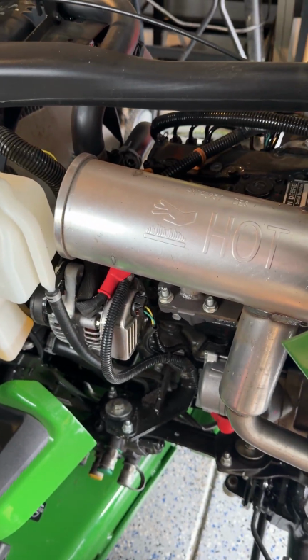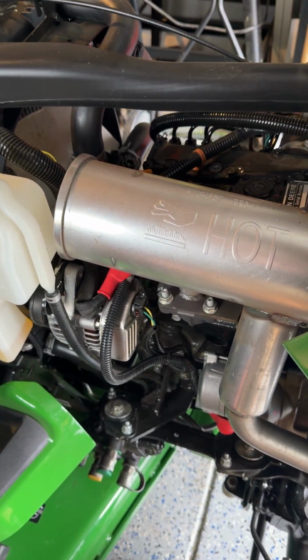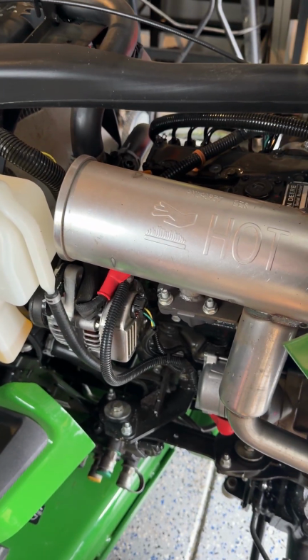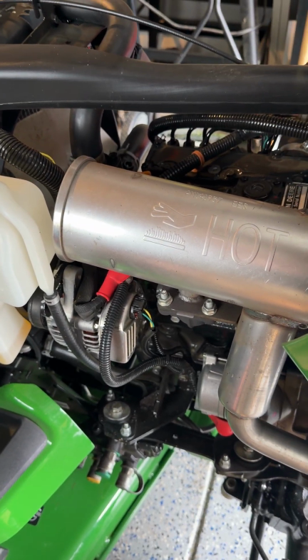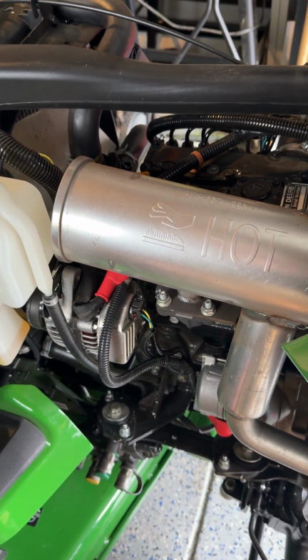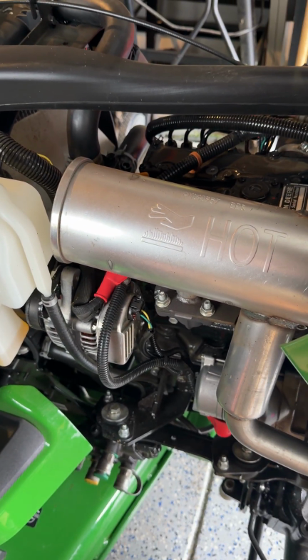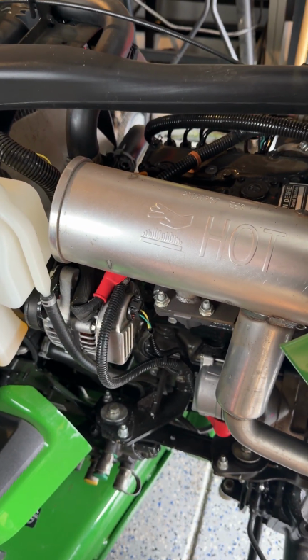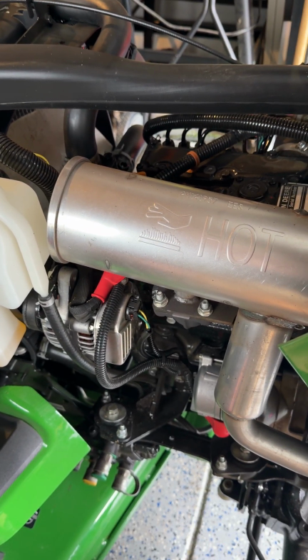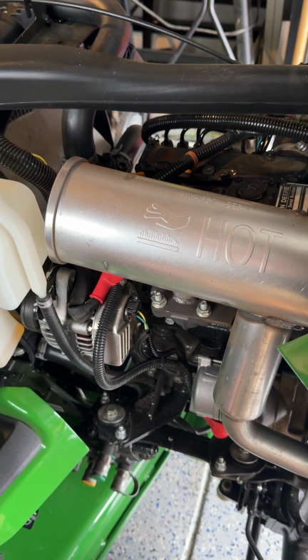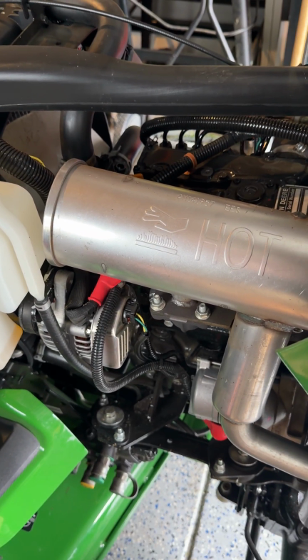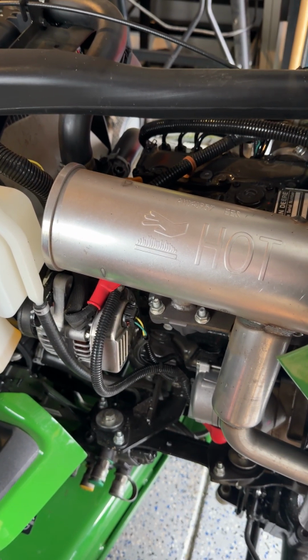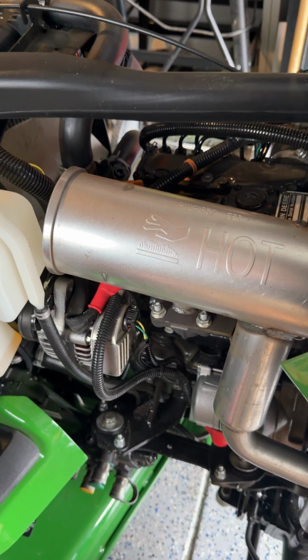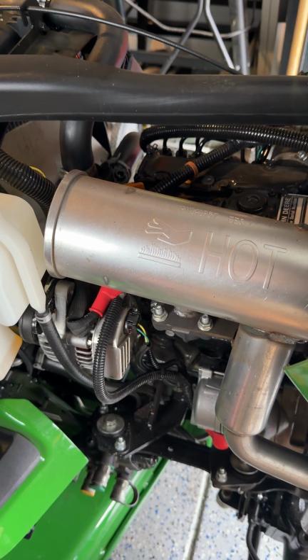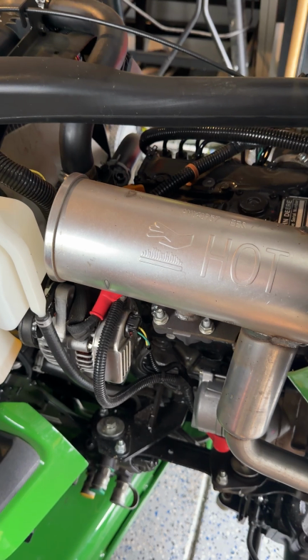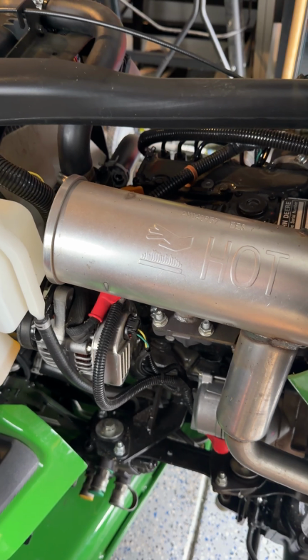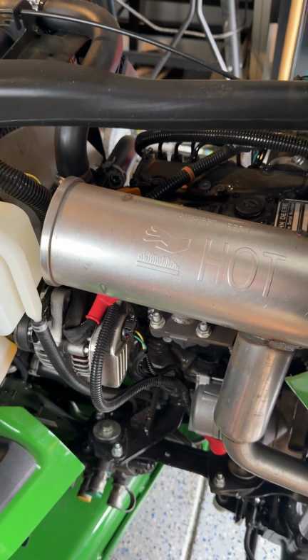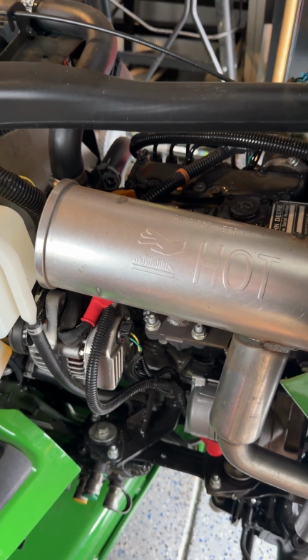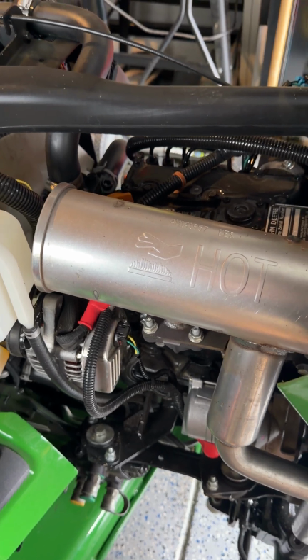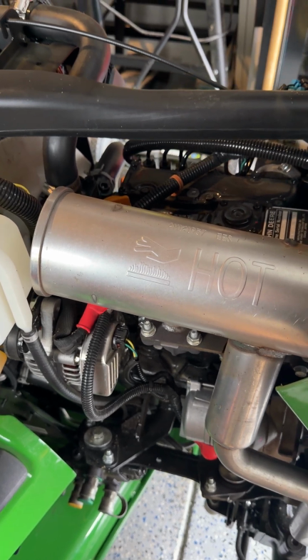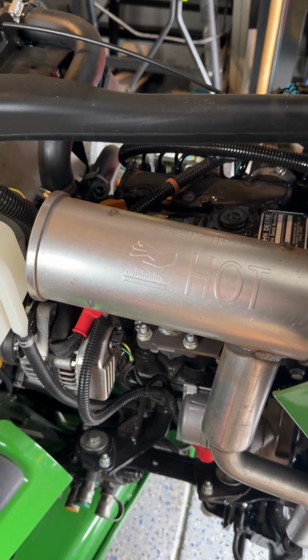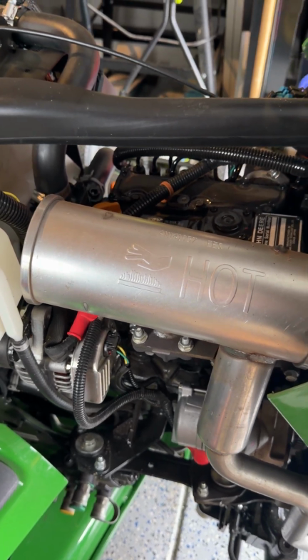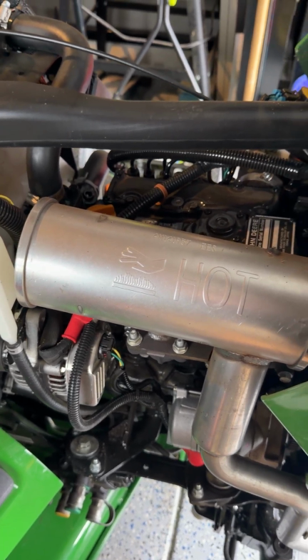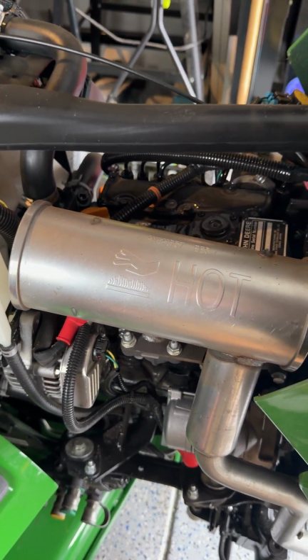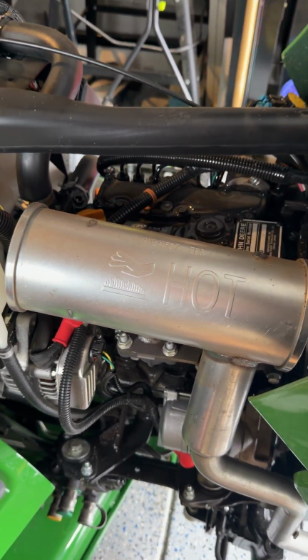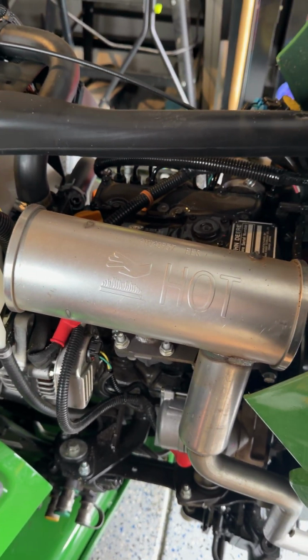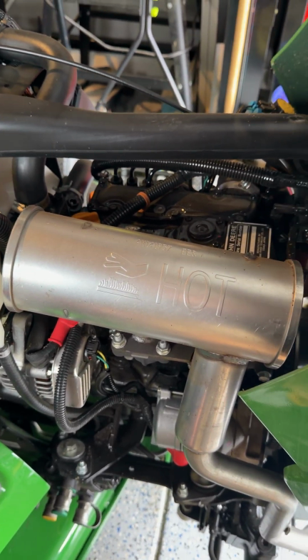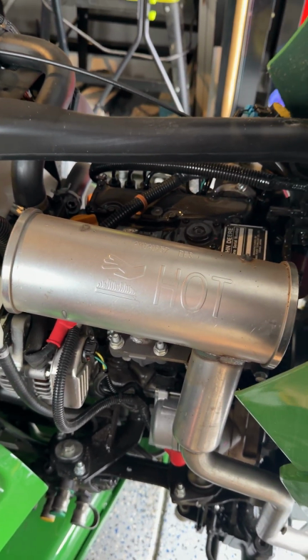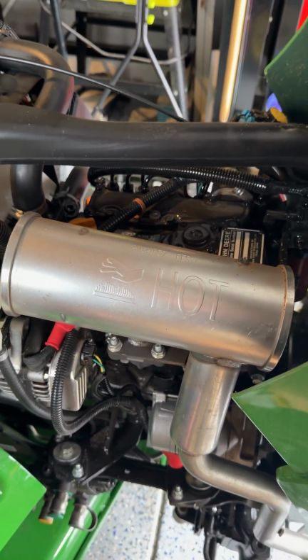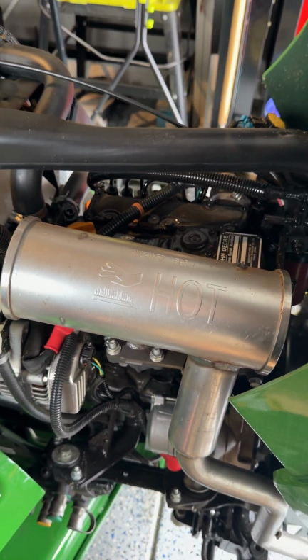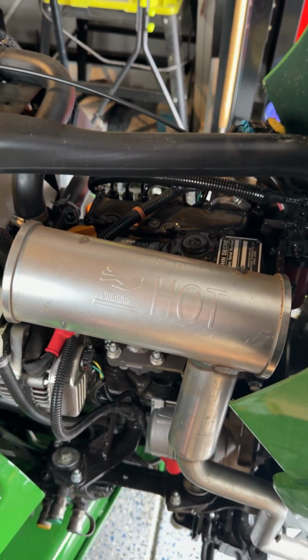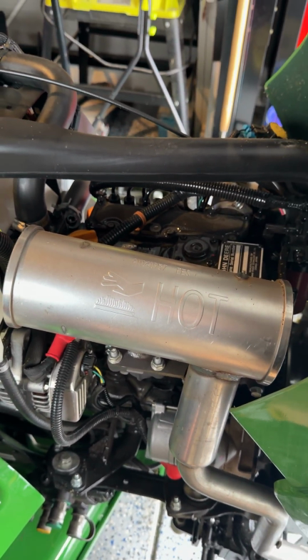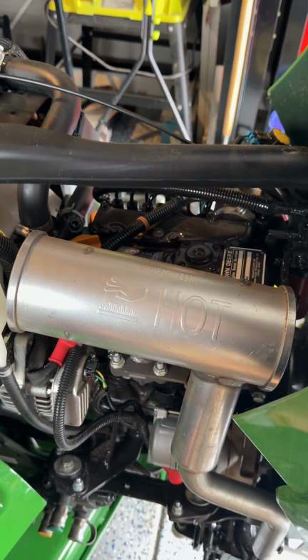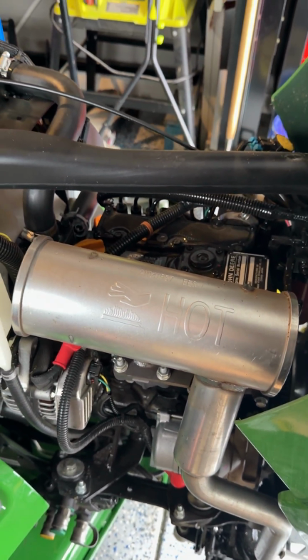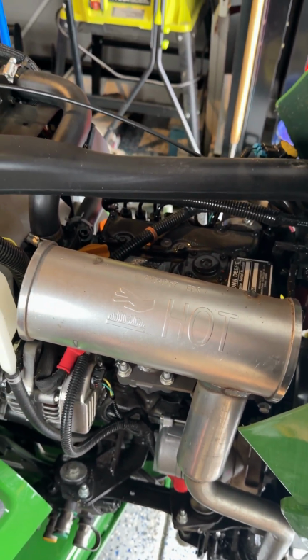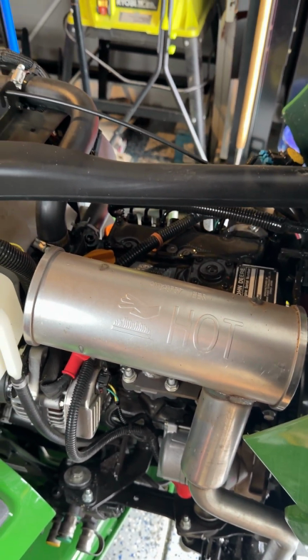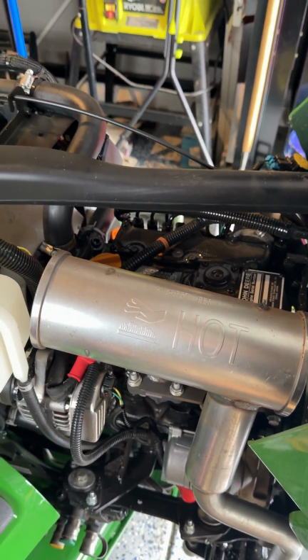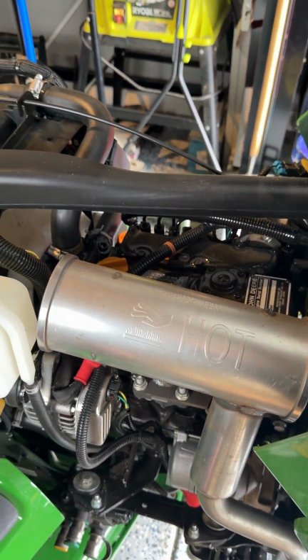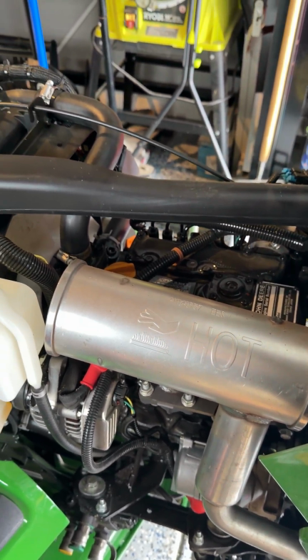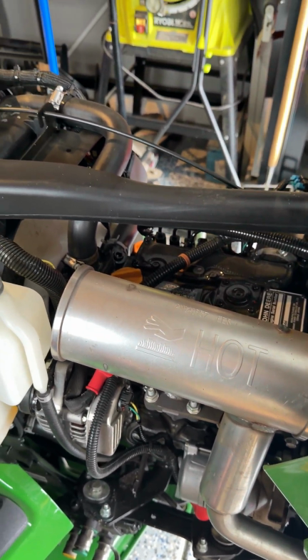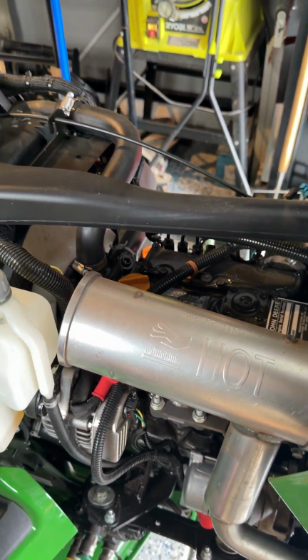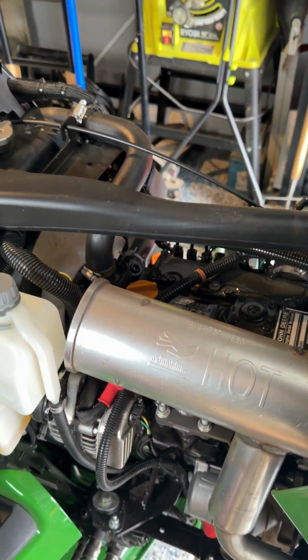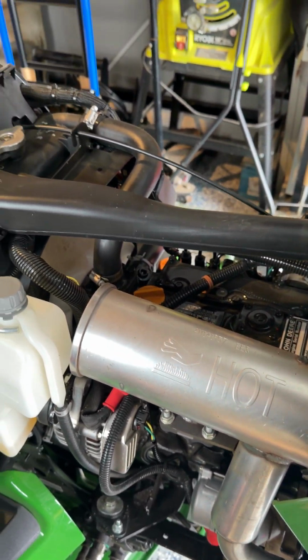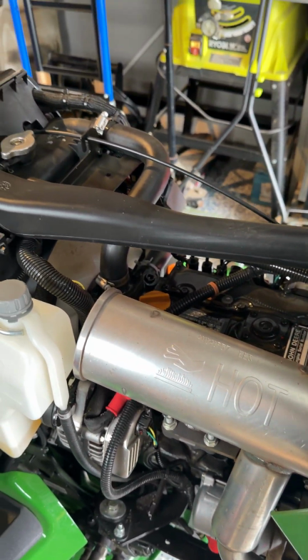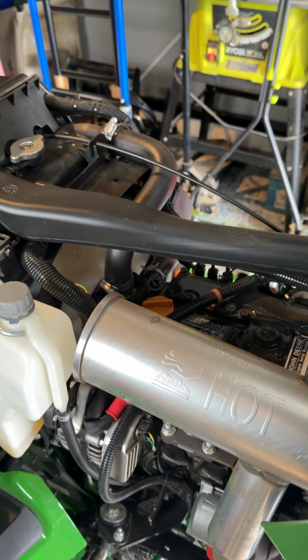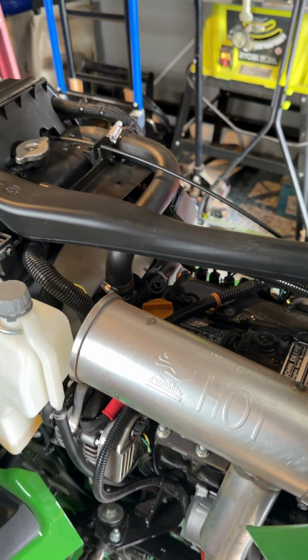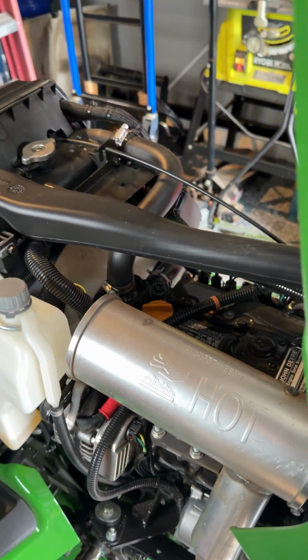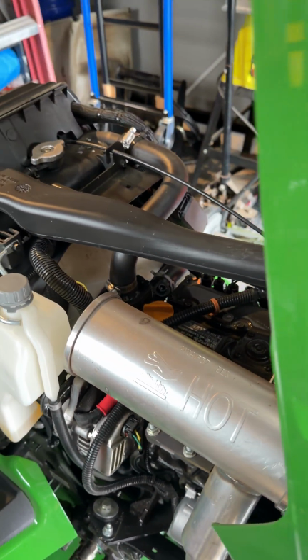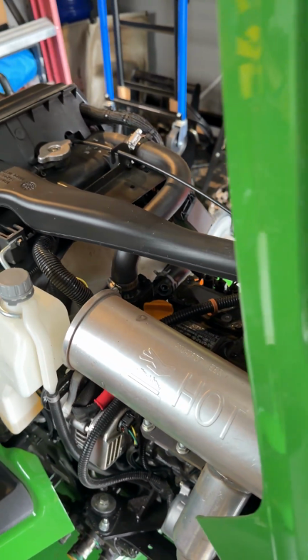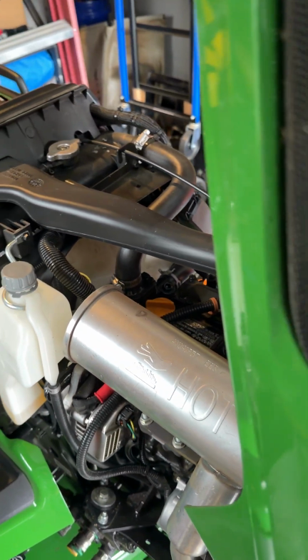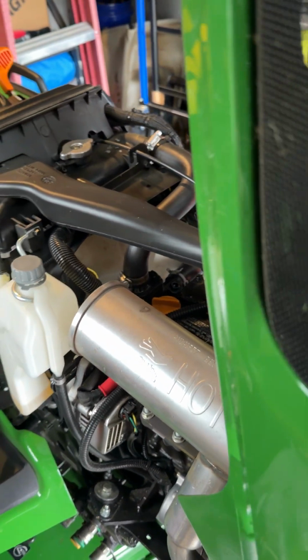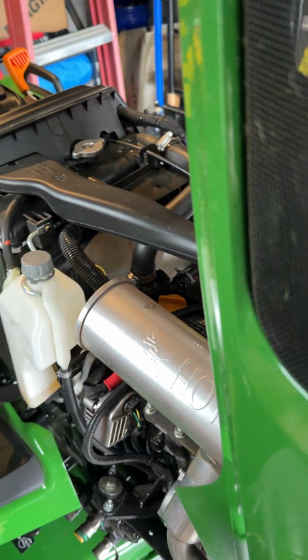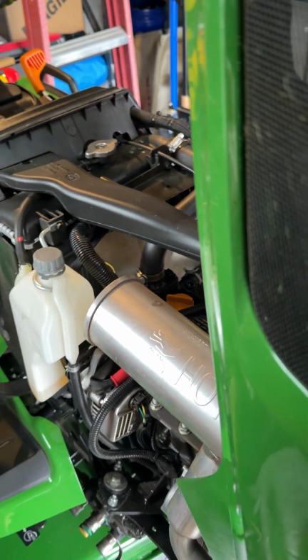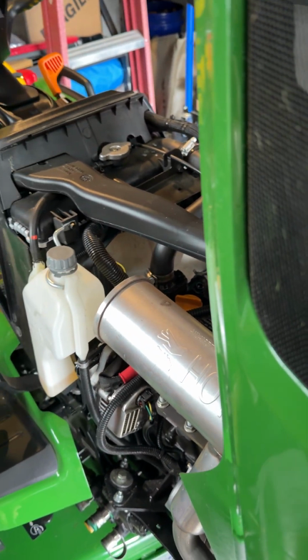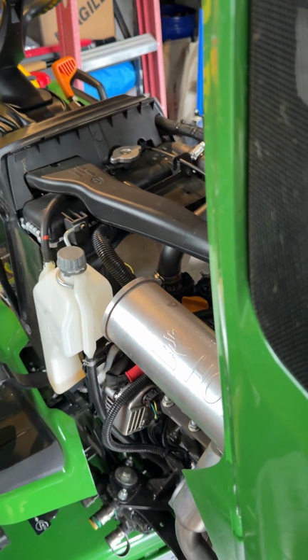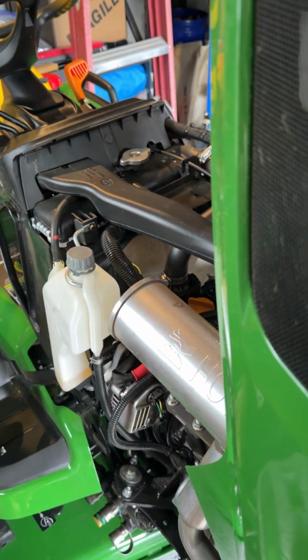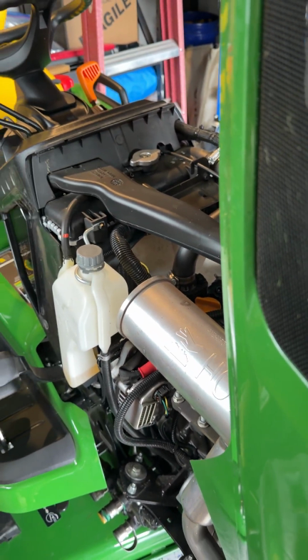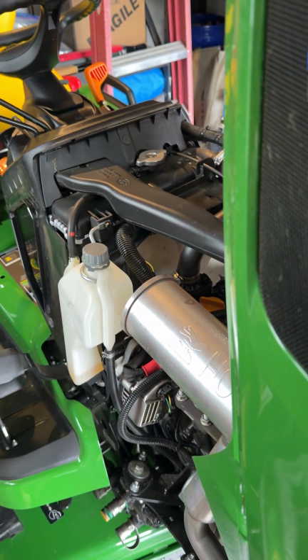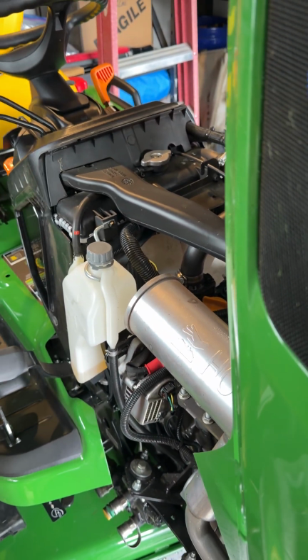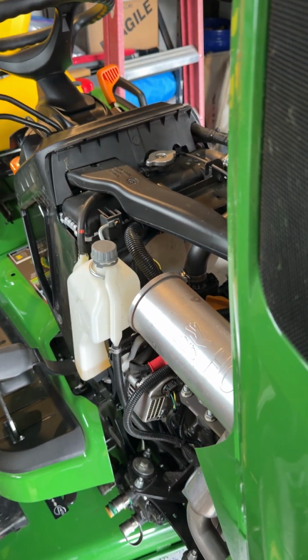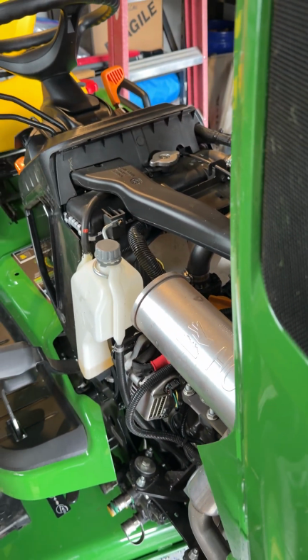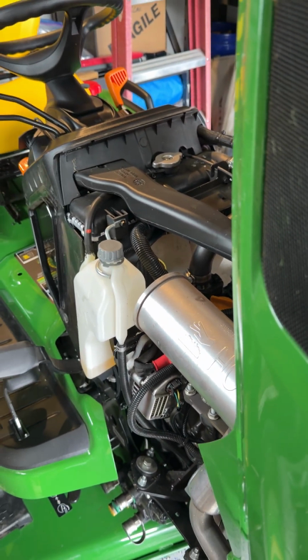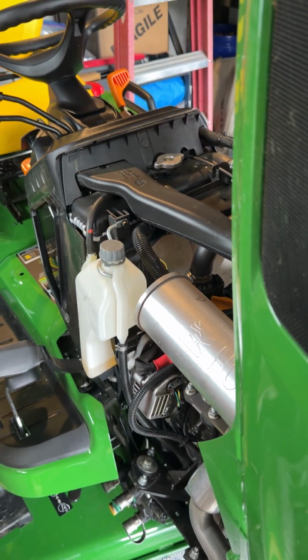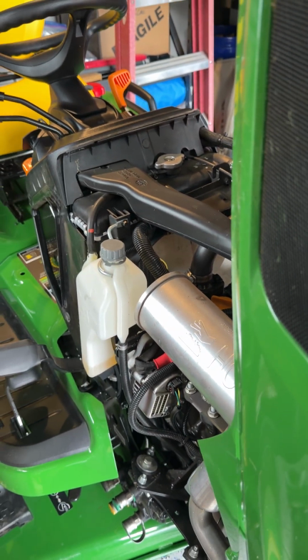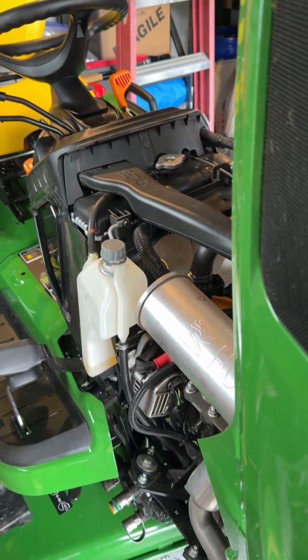That right there is the engine, so there you go. Enjoy. Thanks for watching.